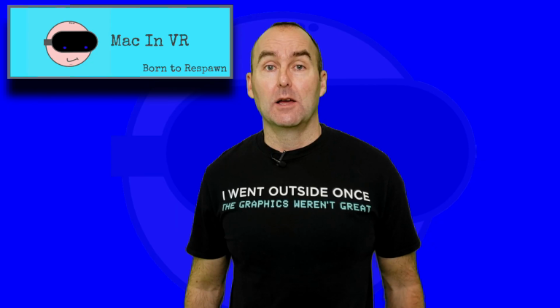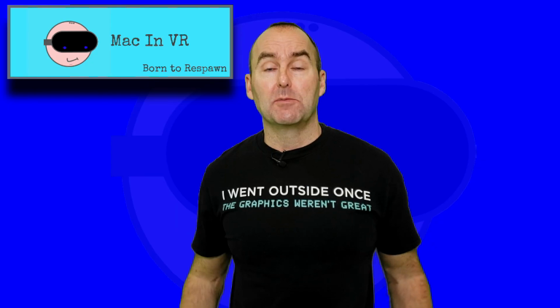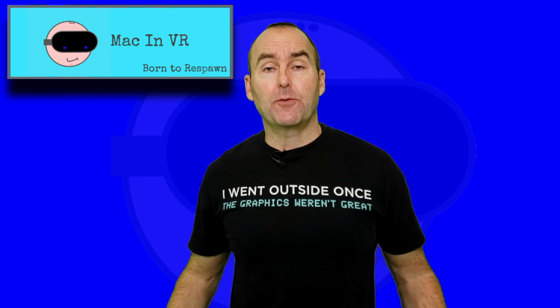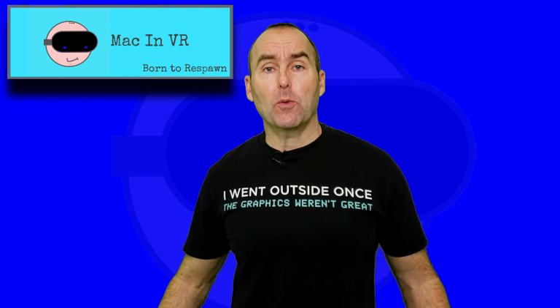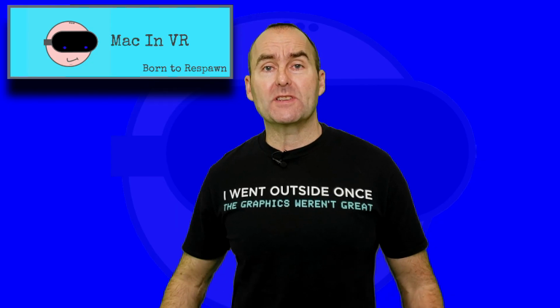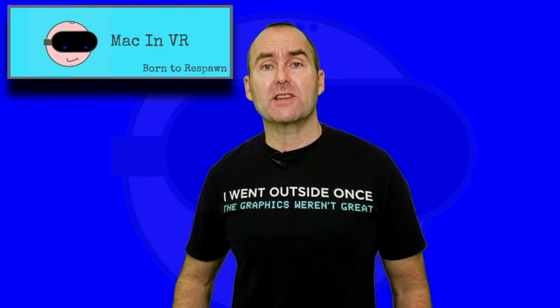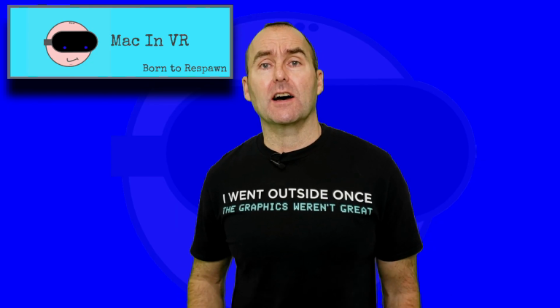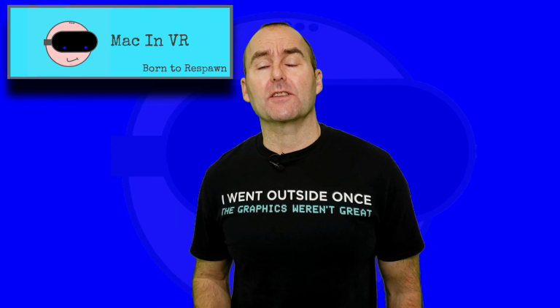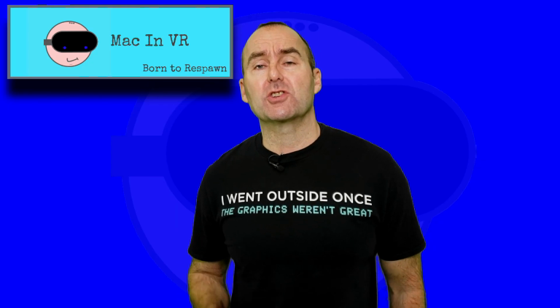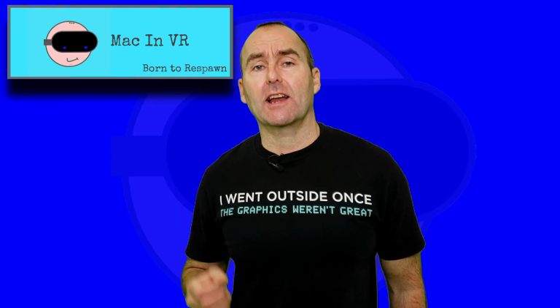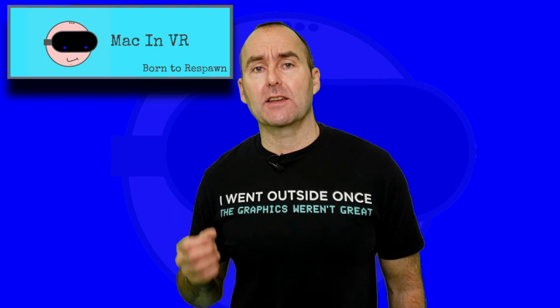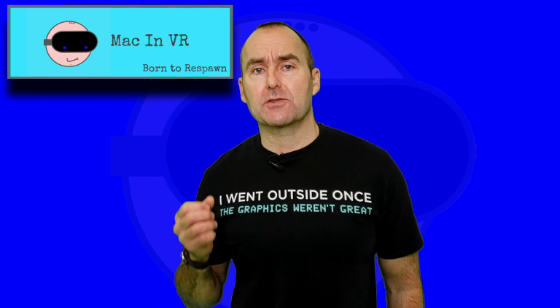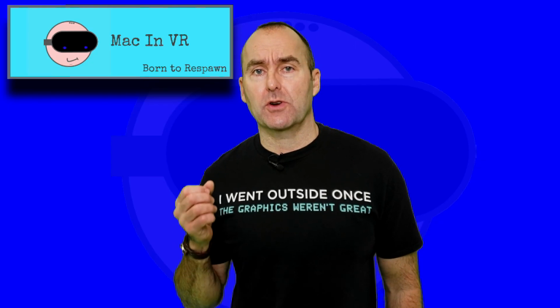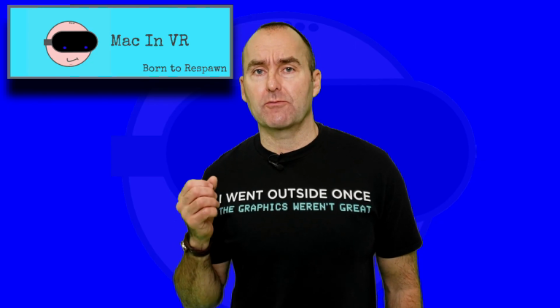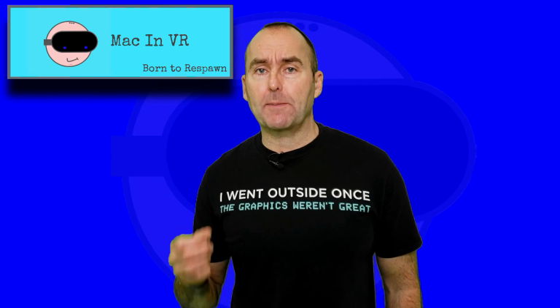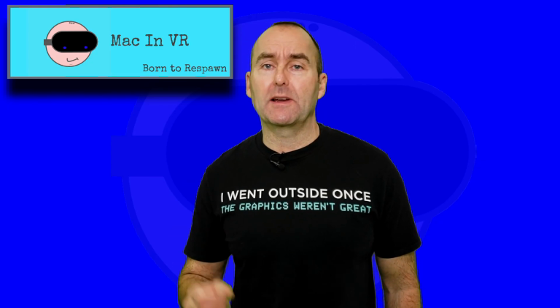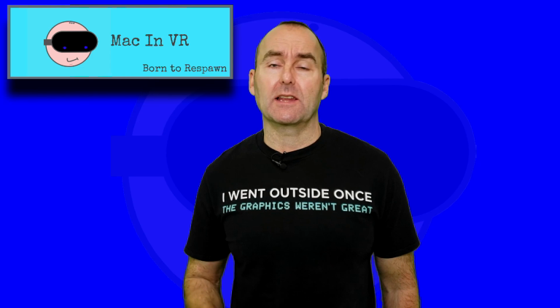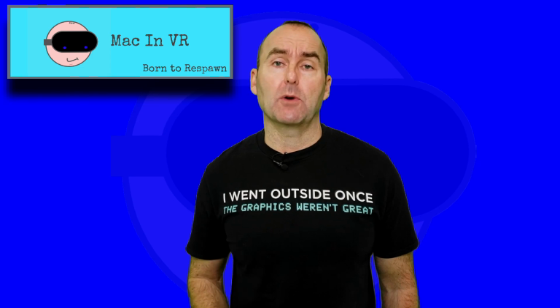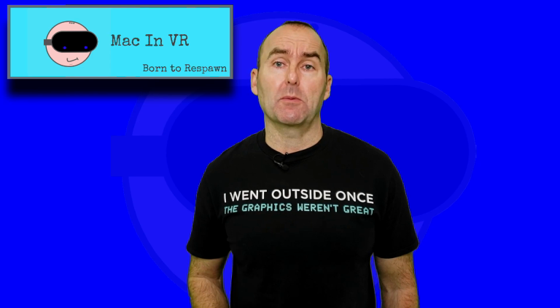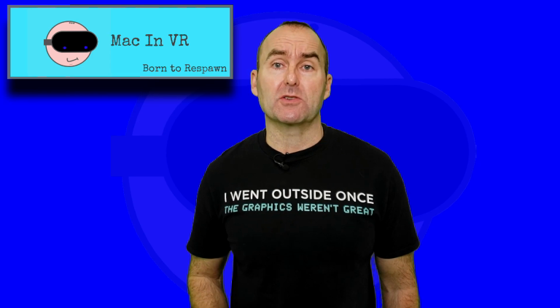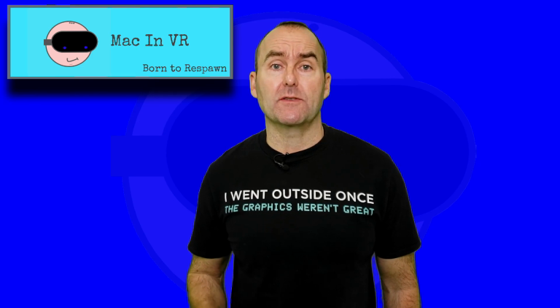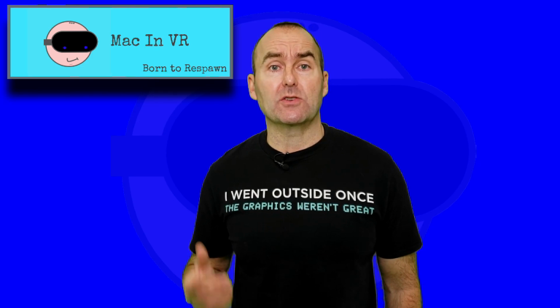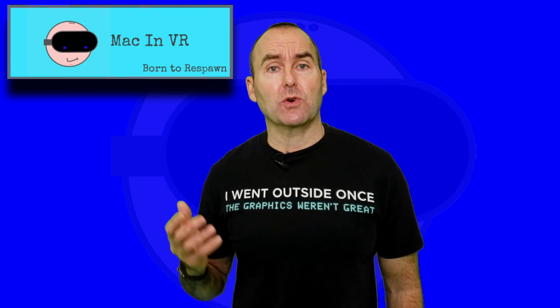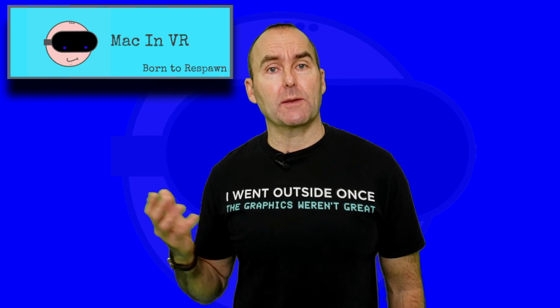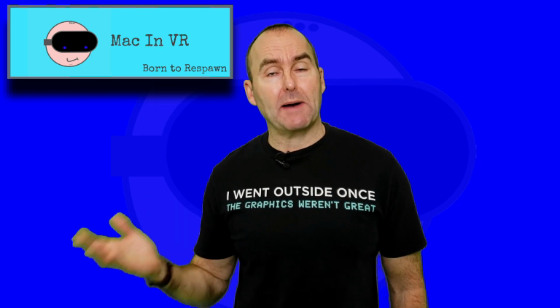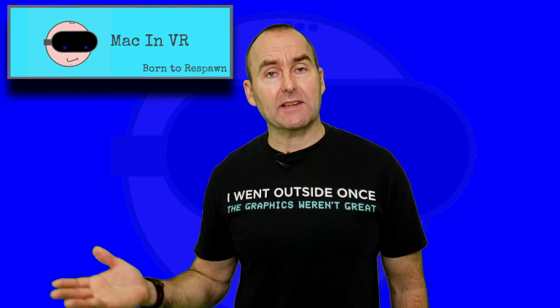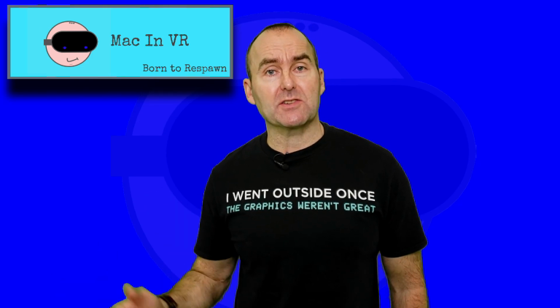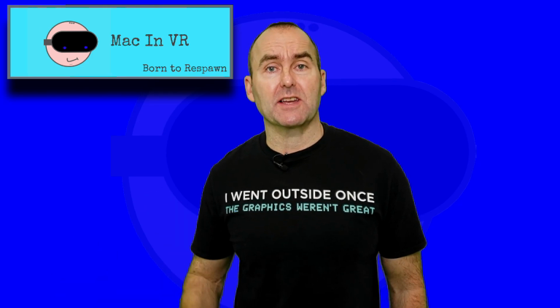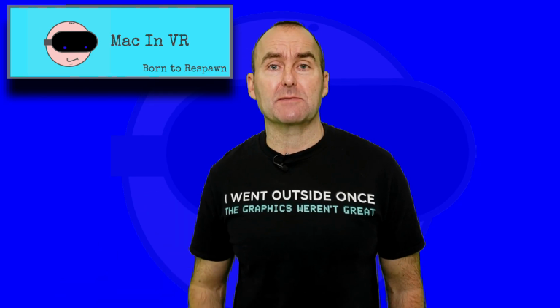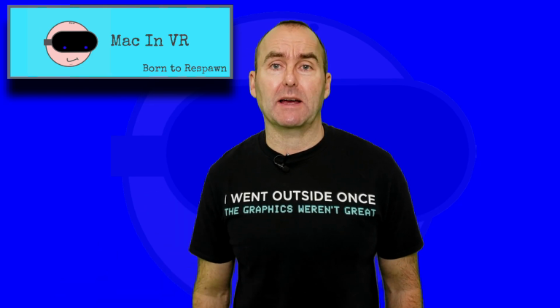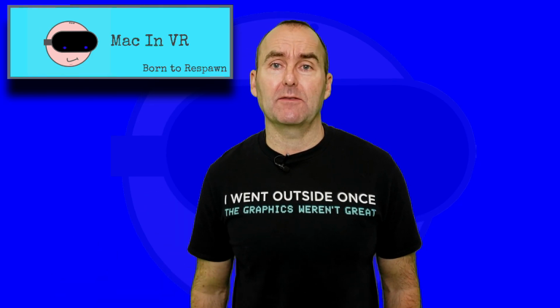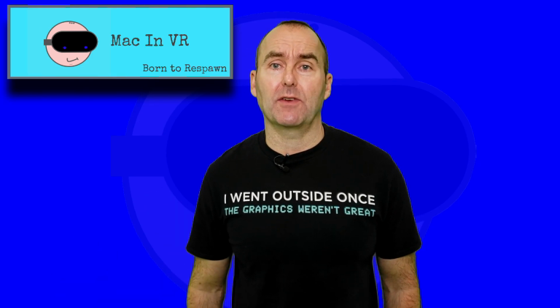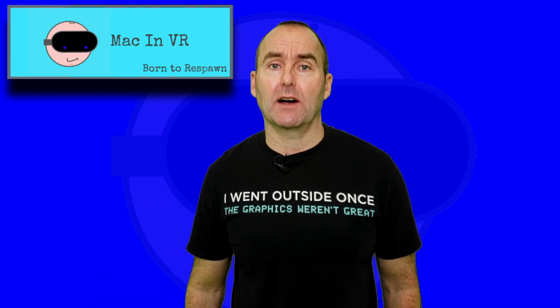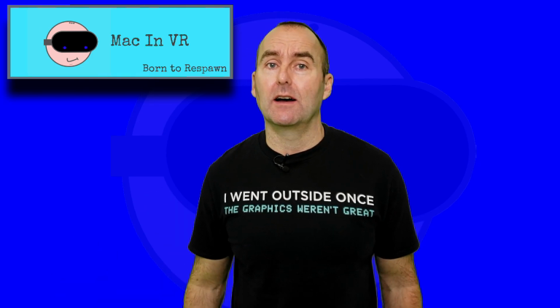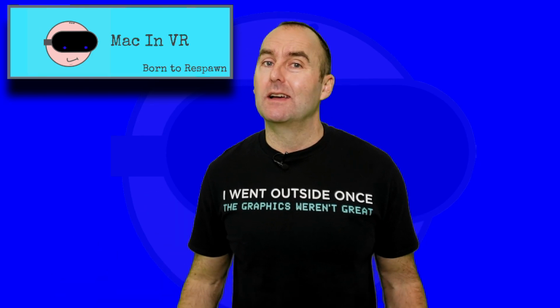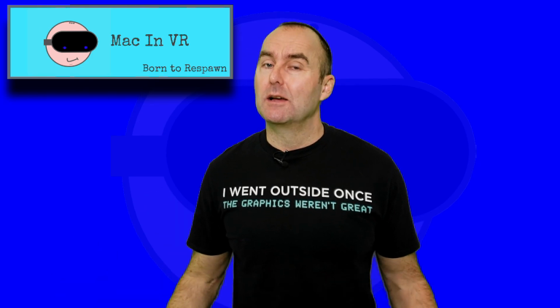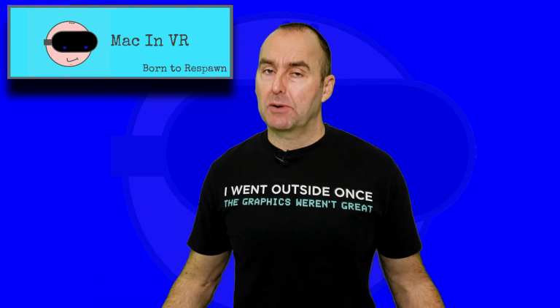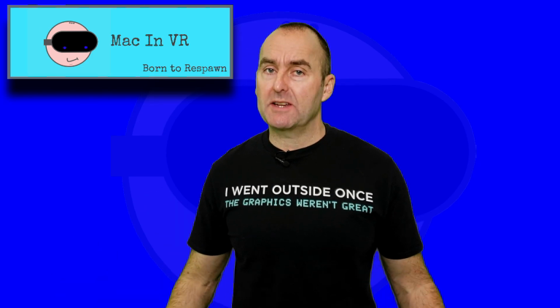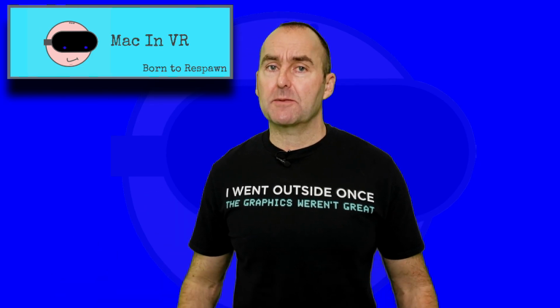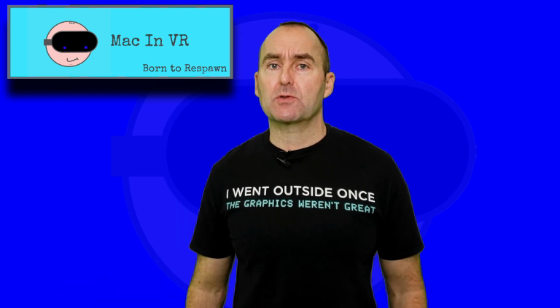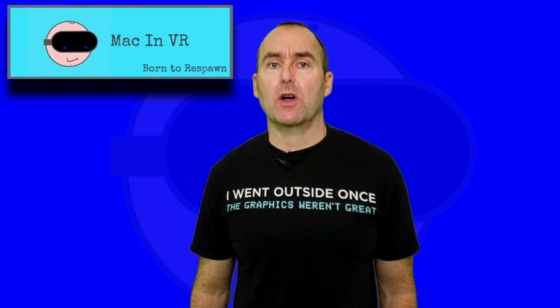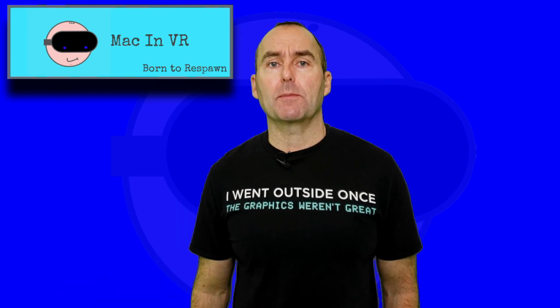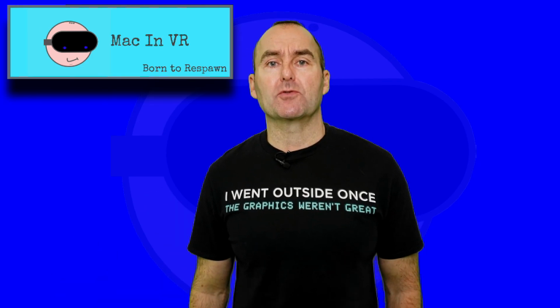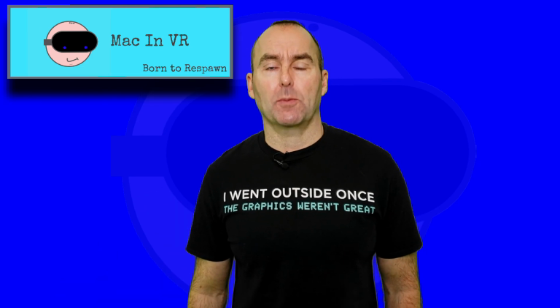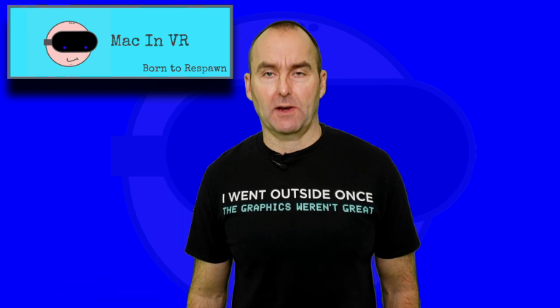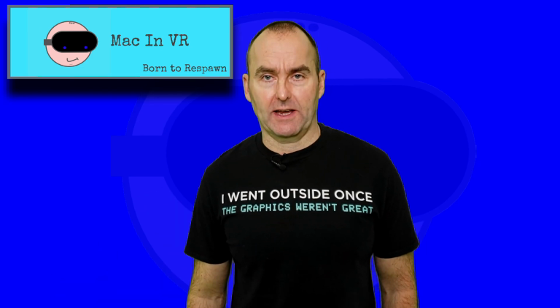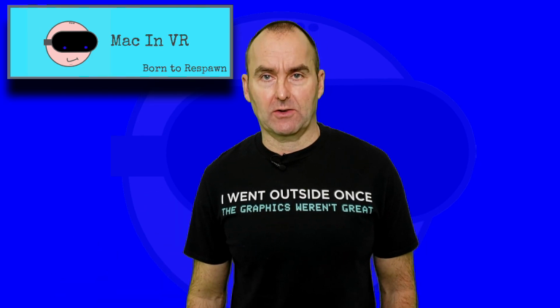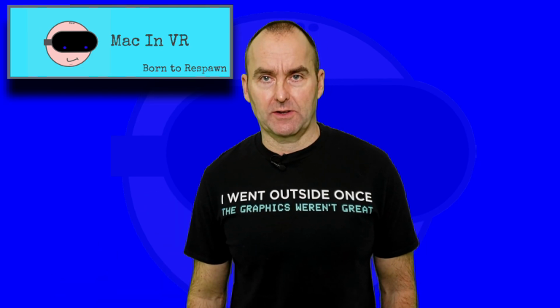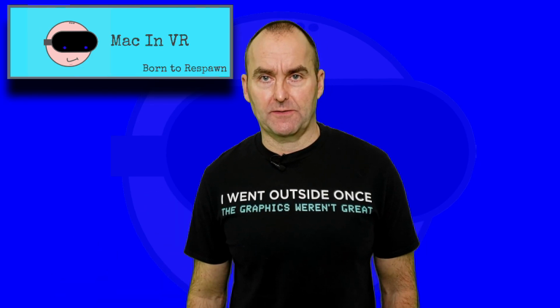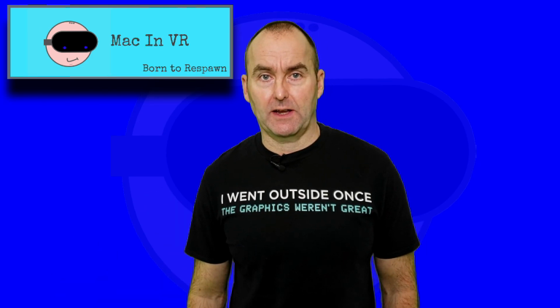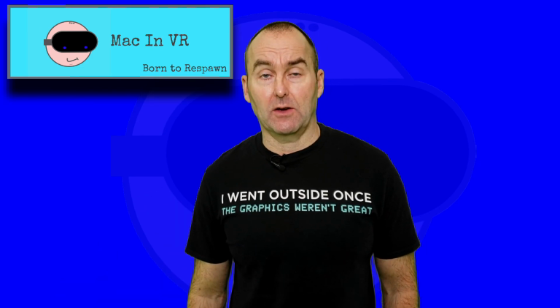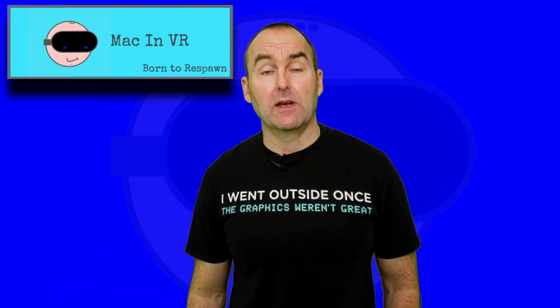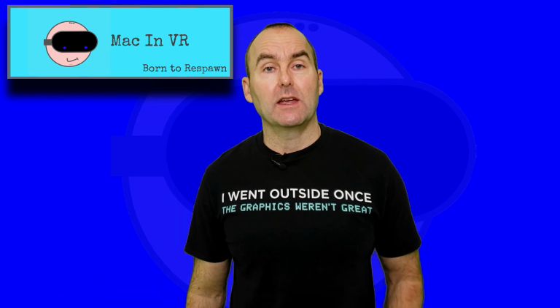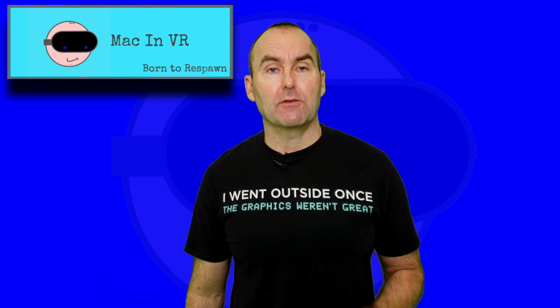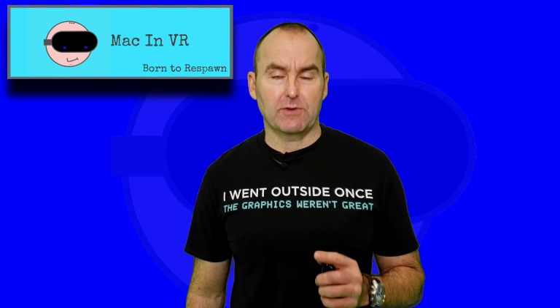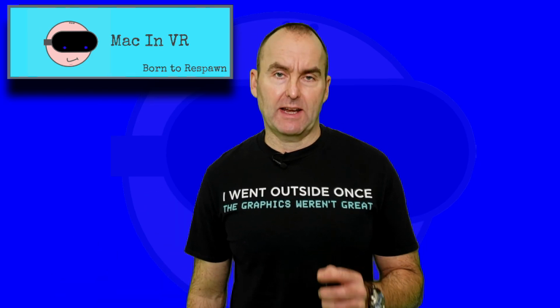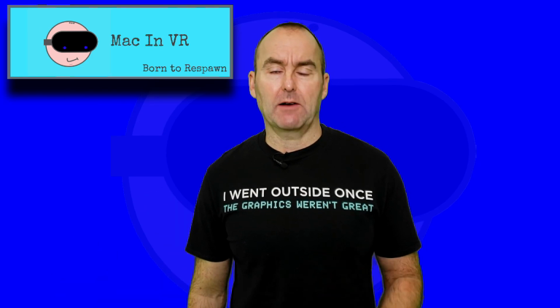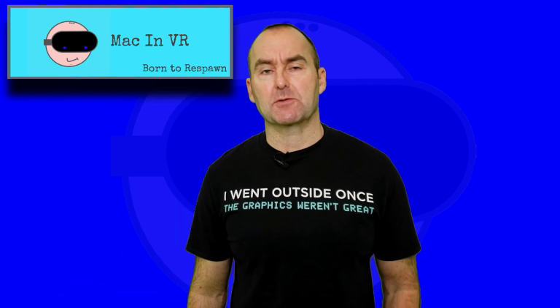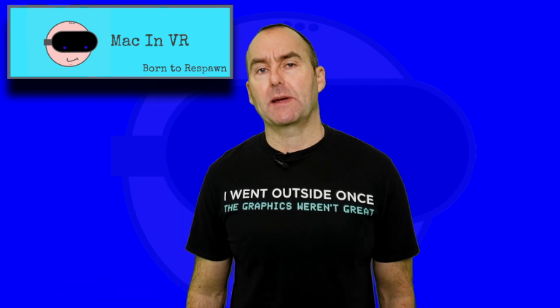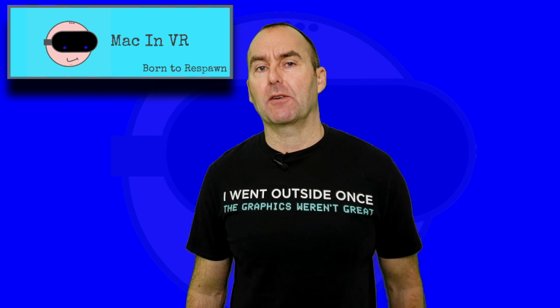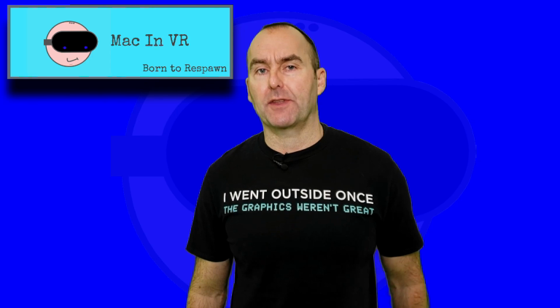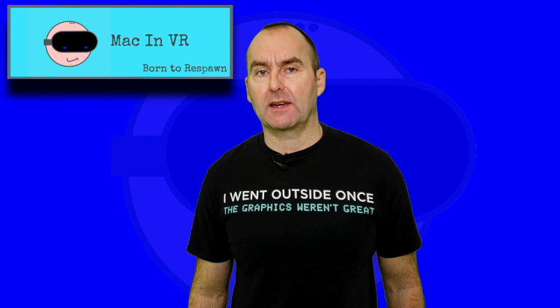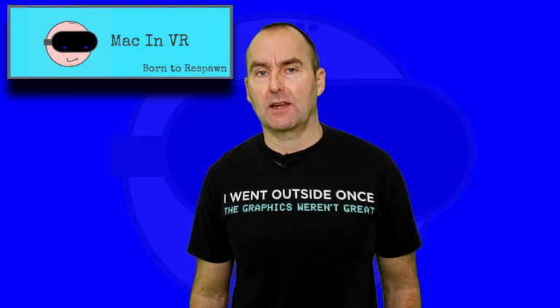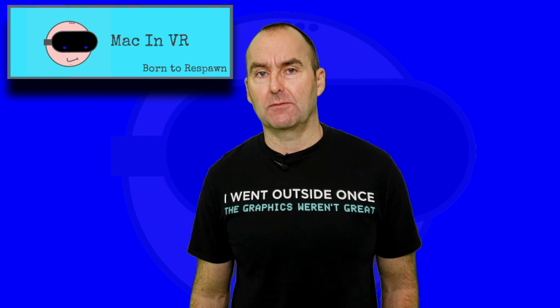Before we start, the channel is growing rapidly at the moment, so if you enjoy the madness that is Mac in VR, please subscribe and drop a like on this video. It really helps me out. Thank you.